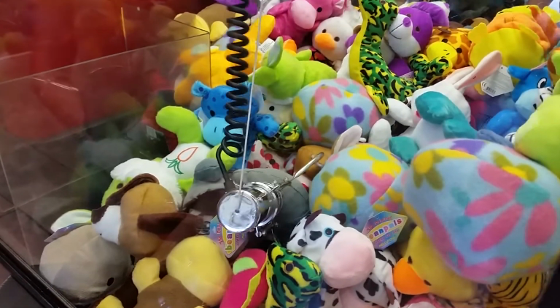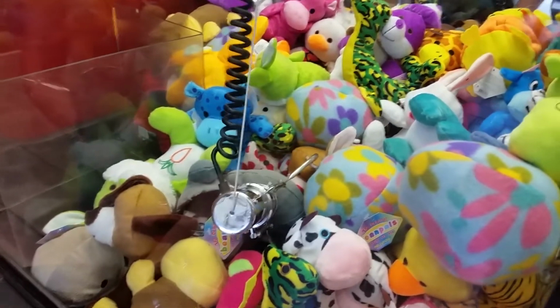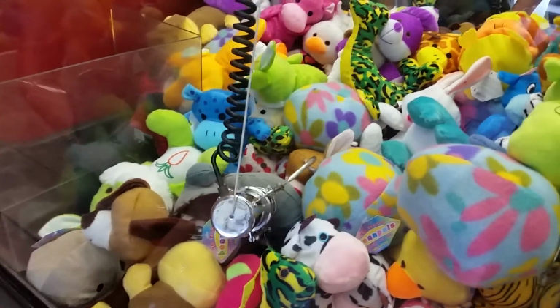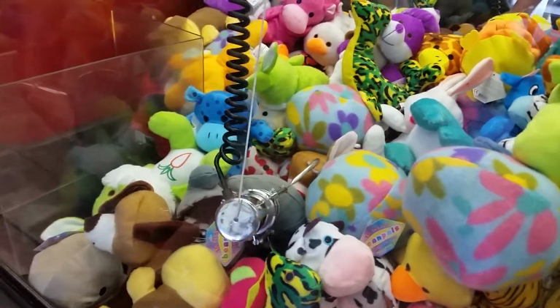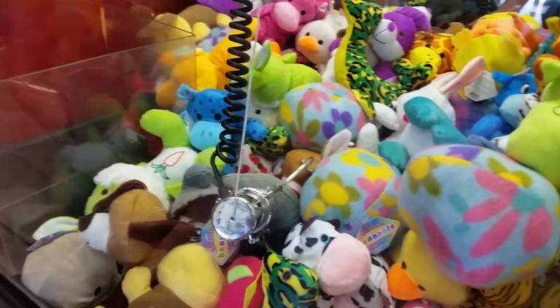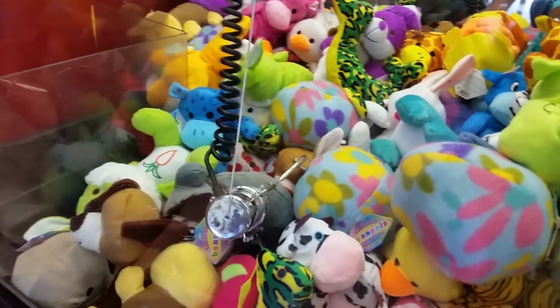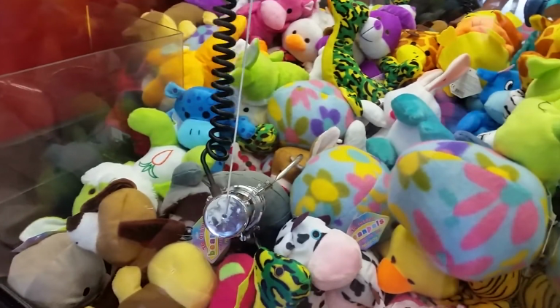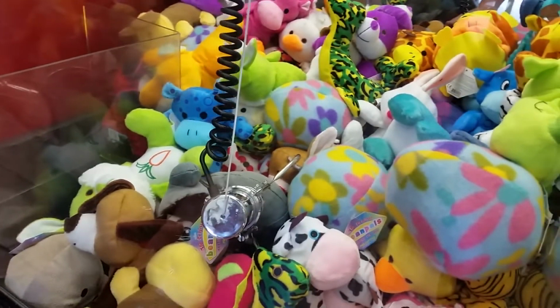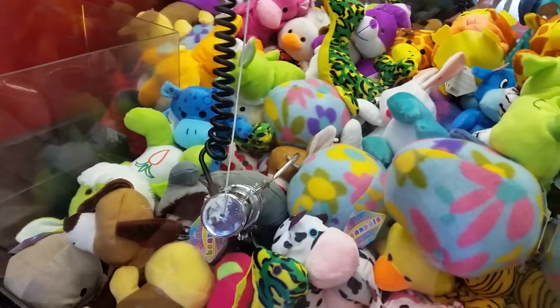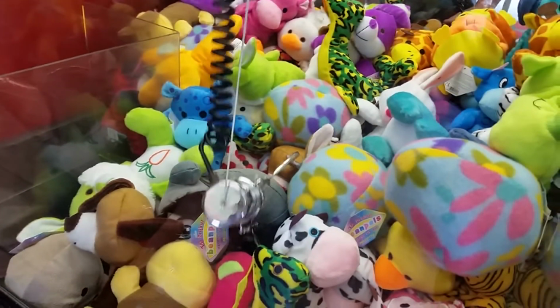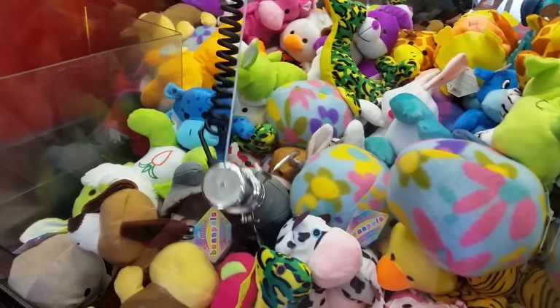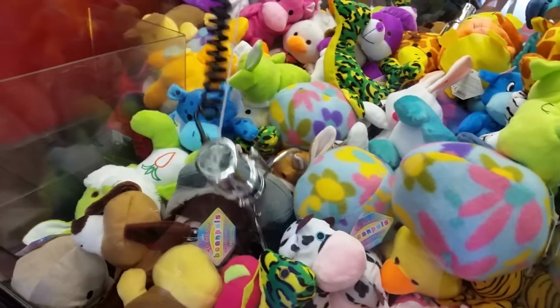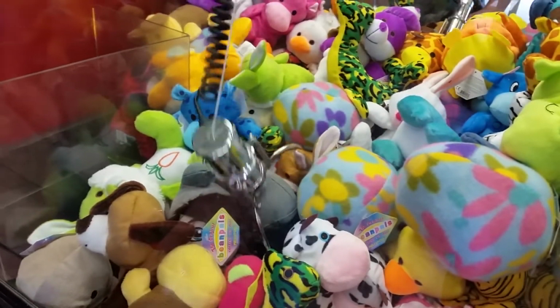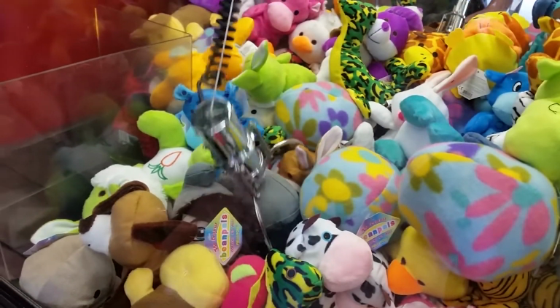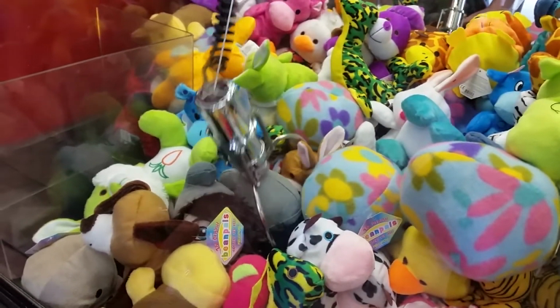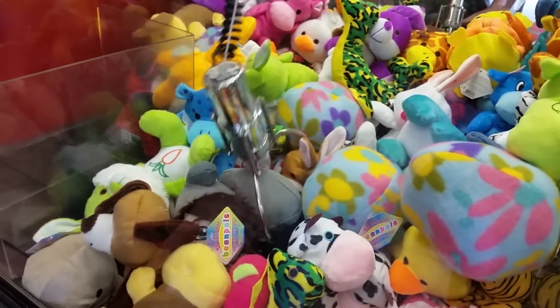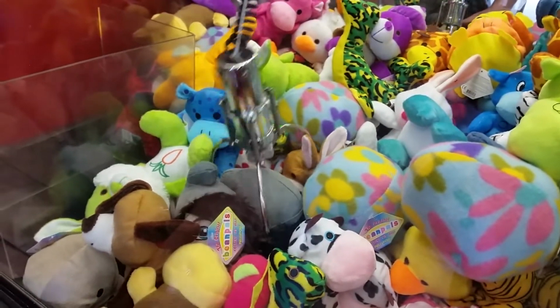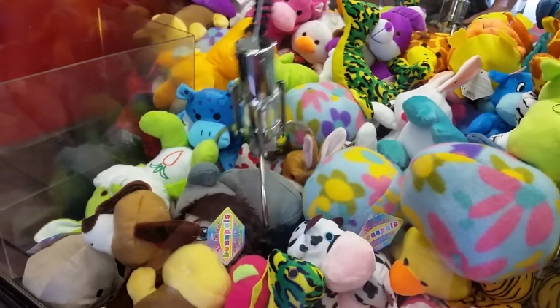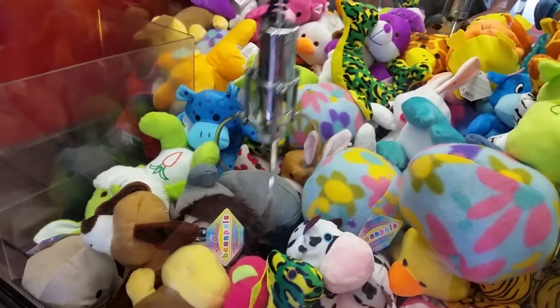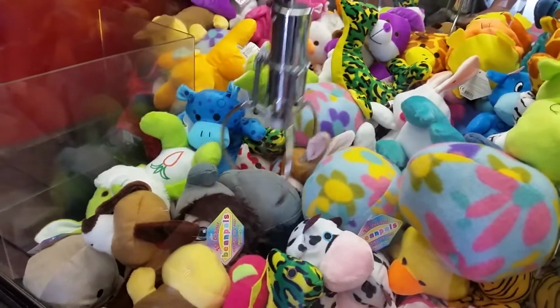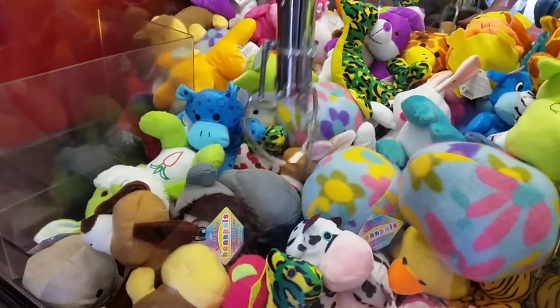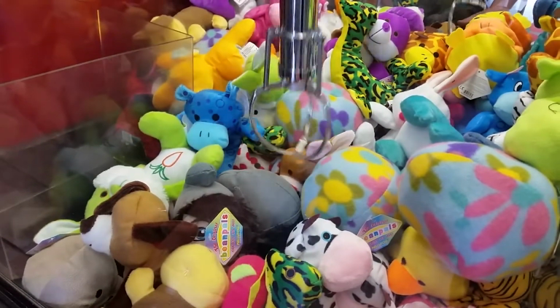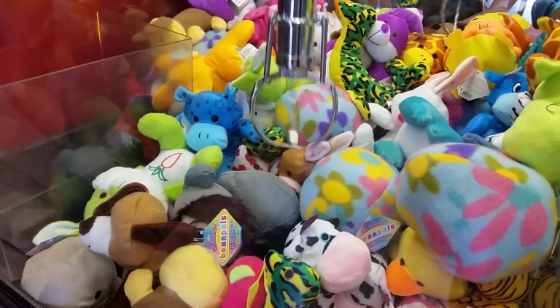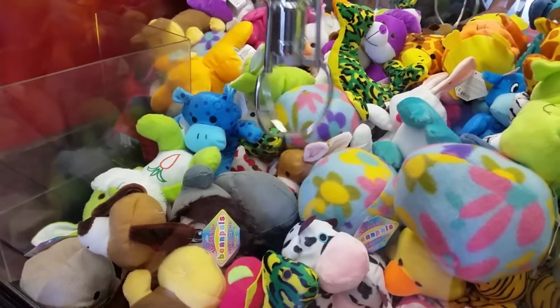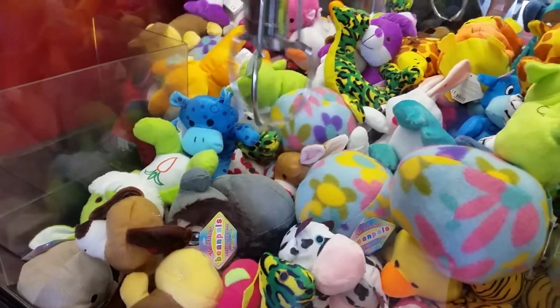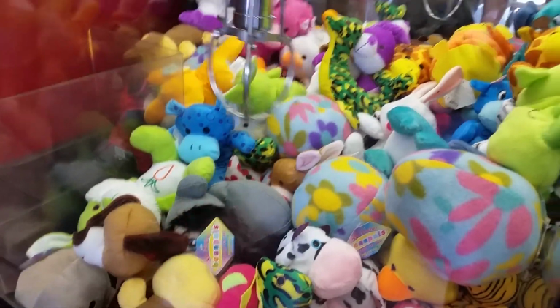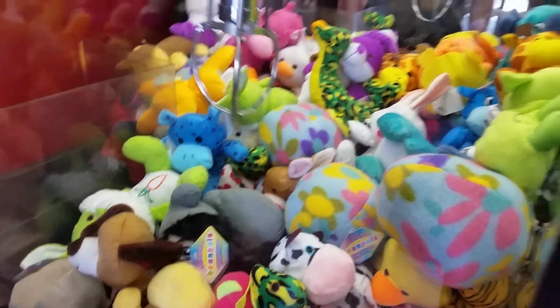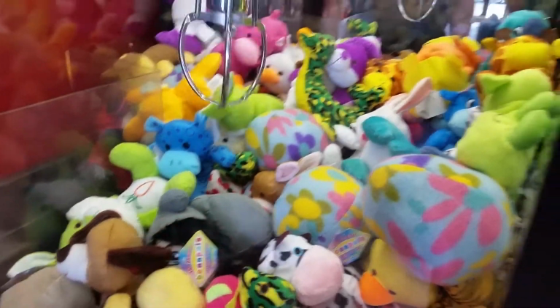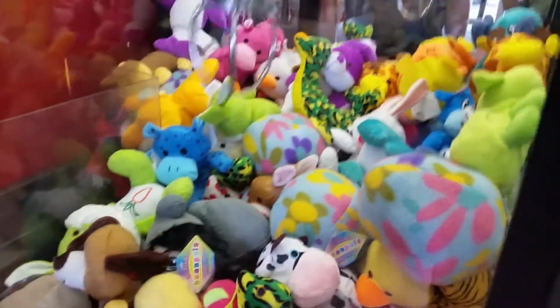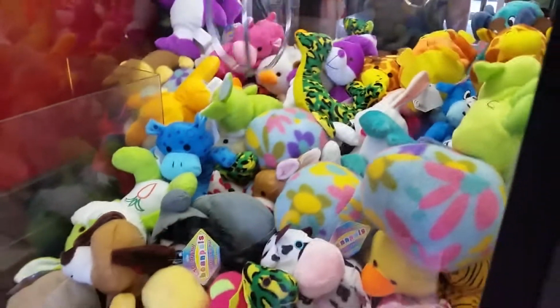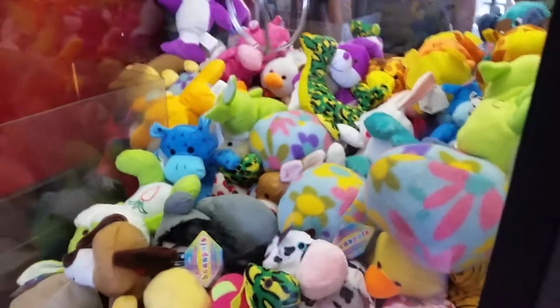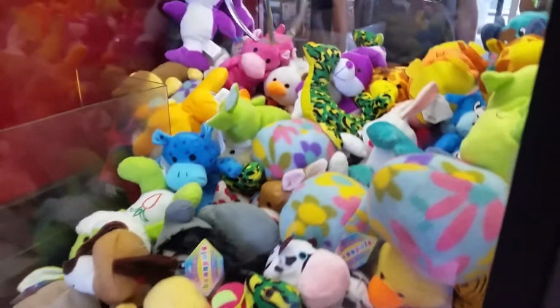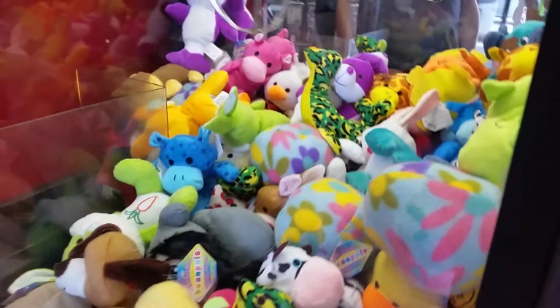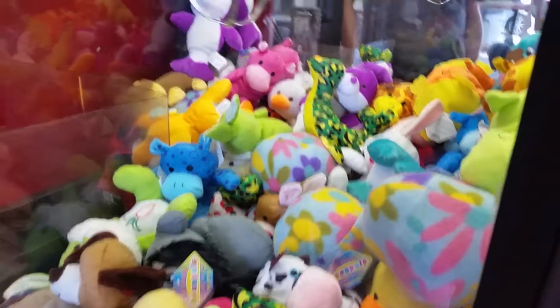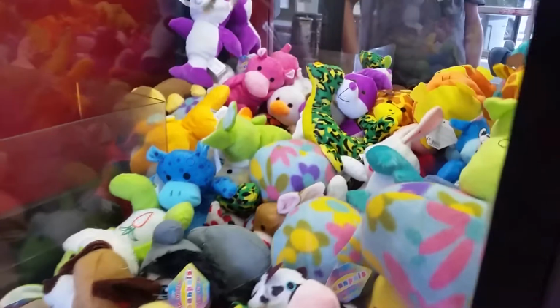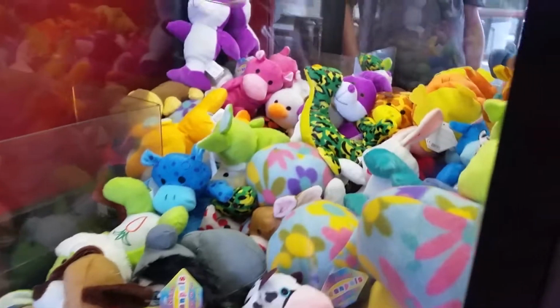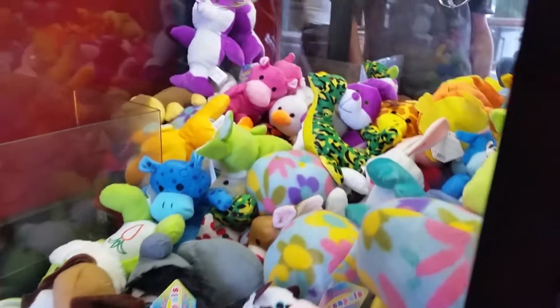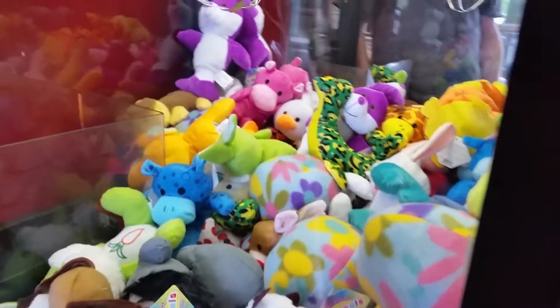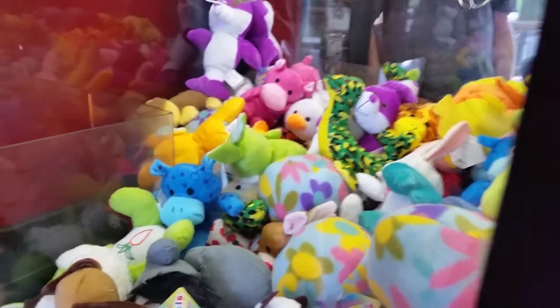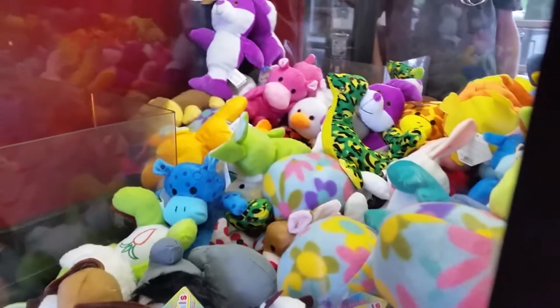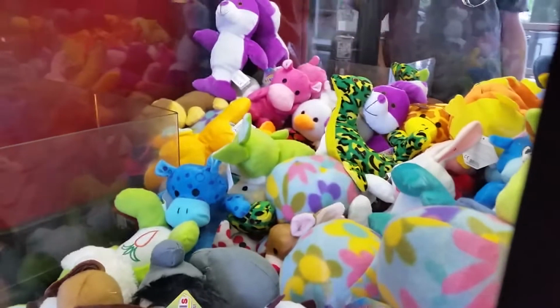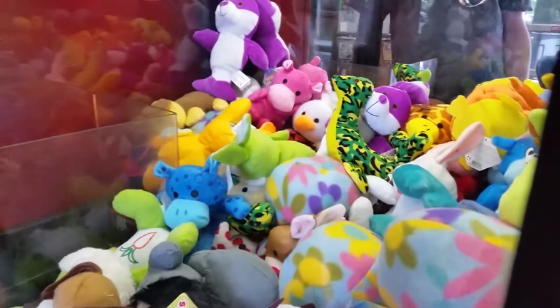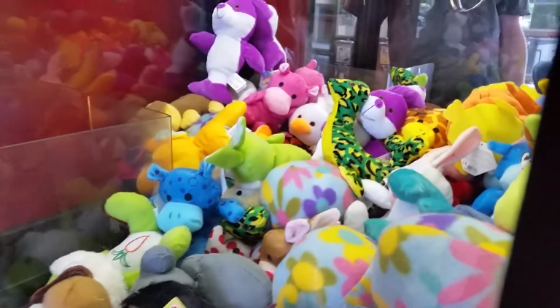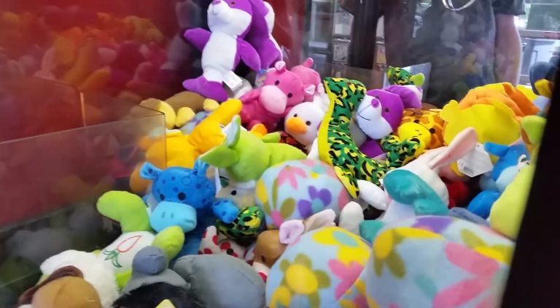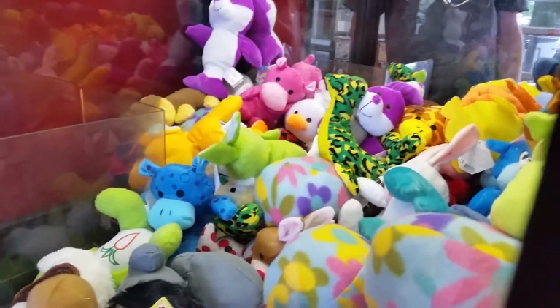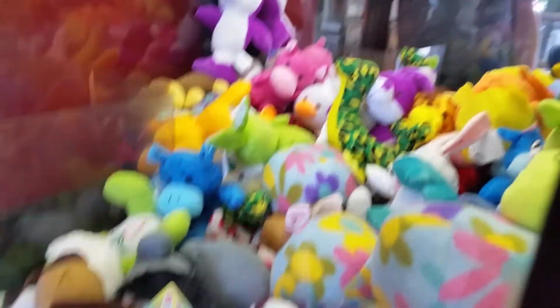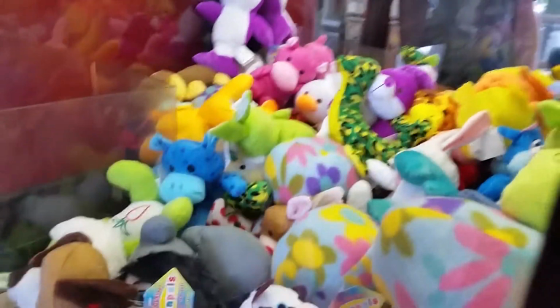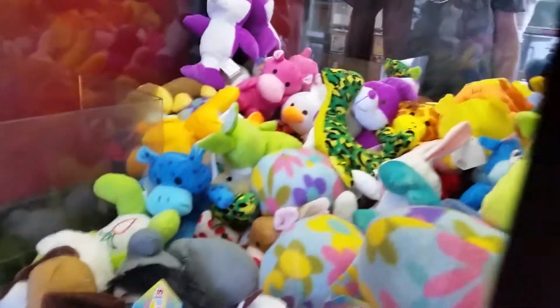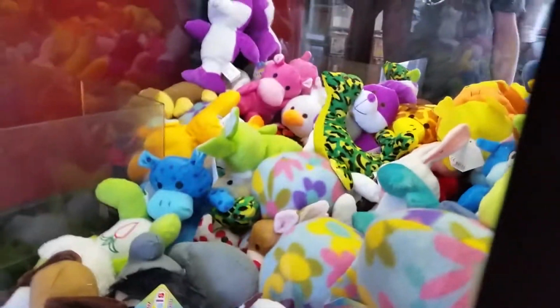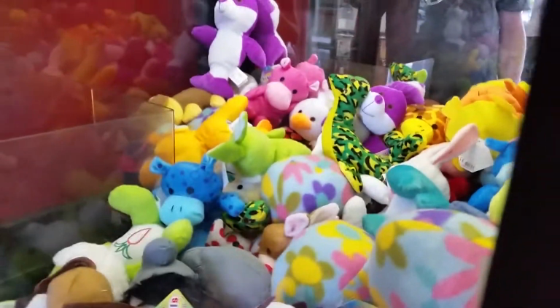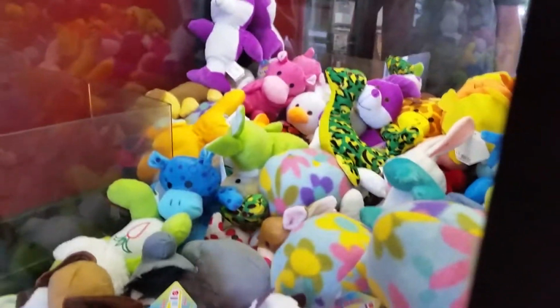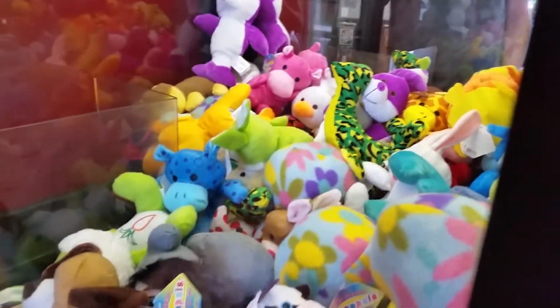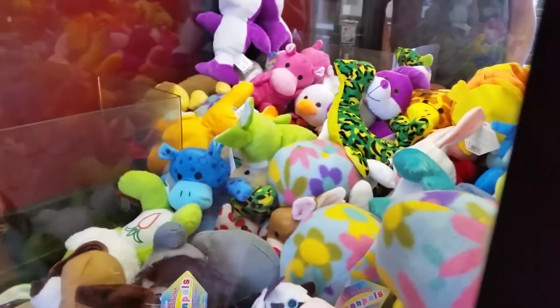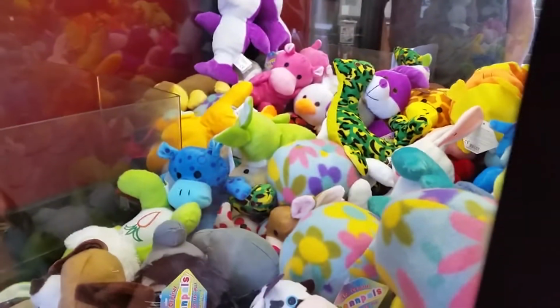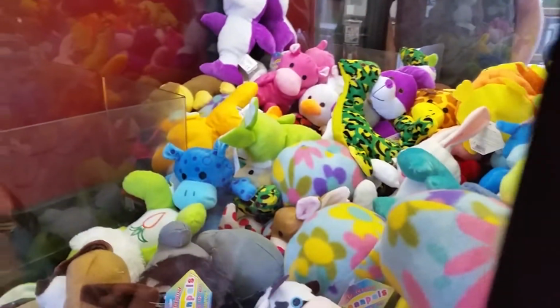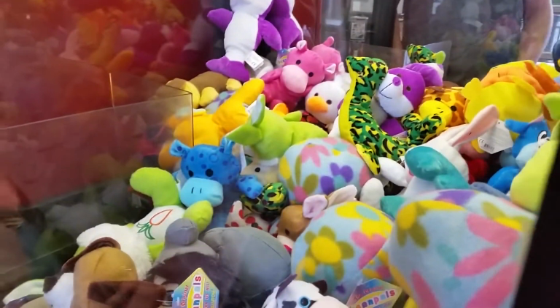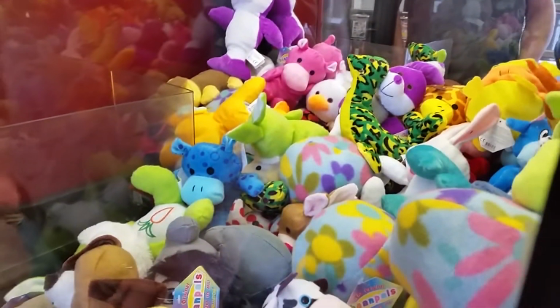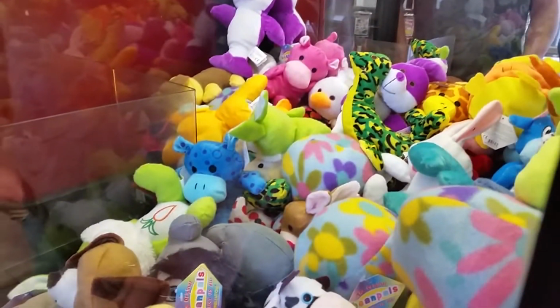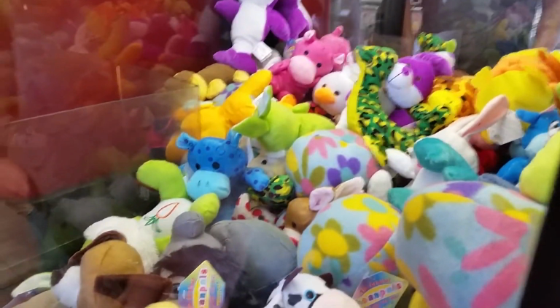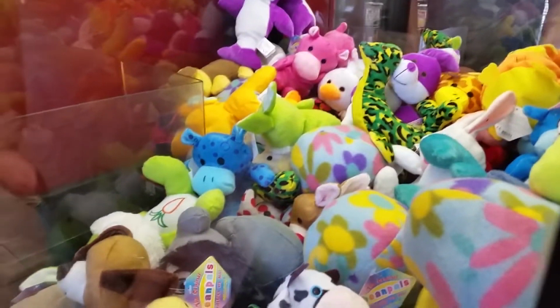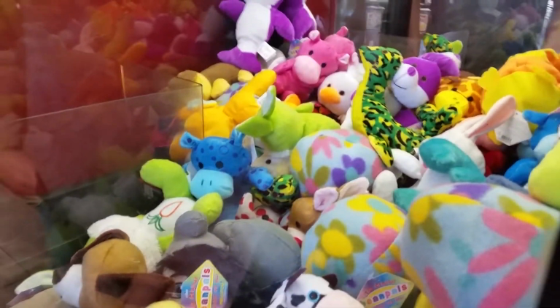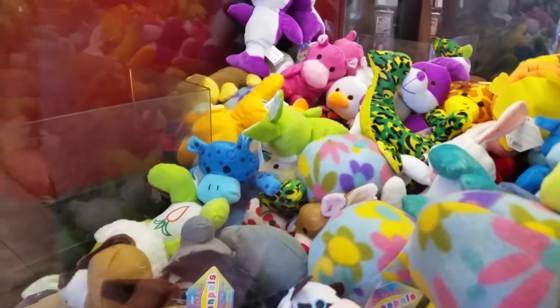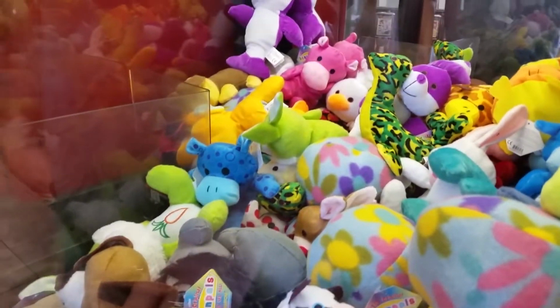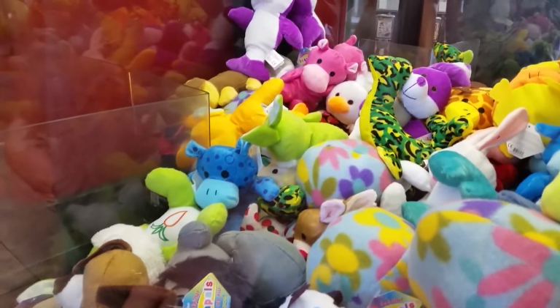Stab the bunny. Pull it, pull it. Ow. It's got hinged on the bunny. Can you come up a little further, maybe?